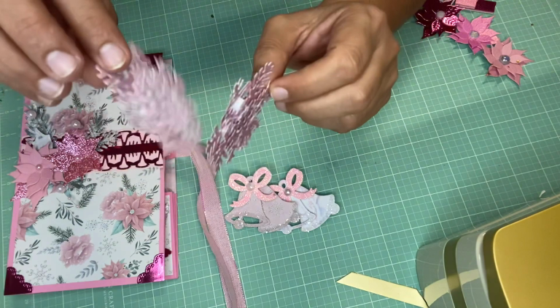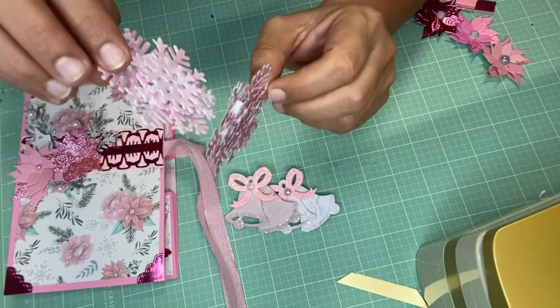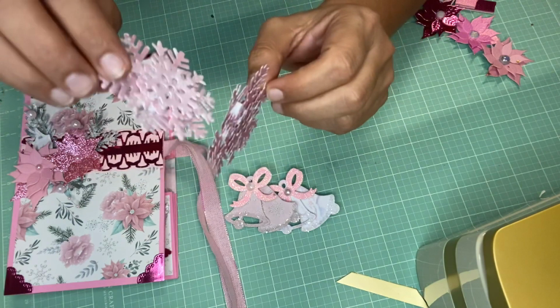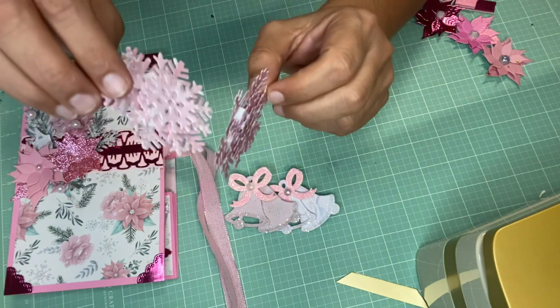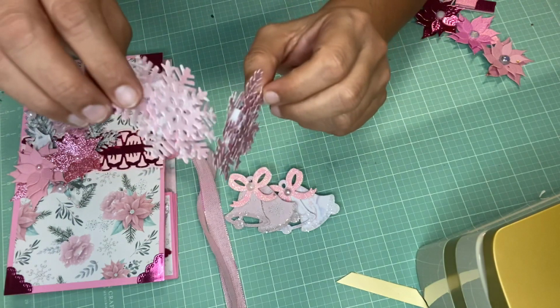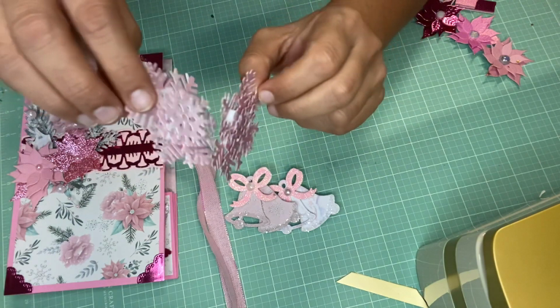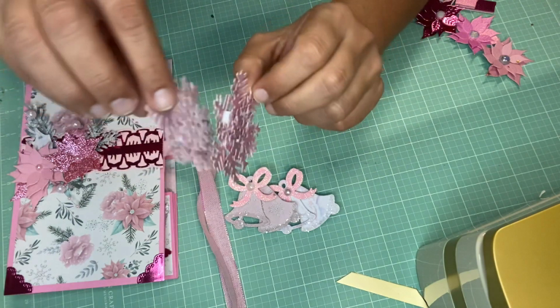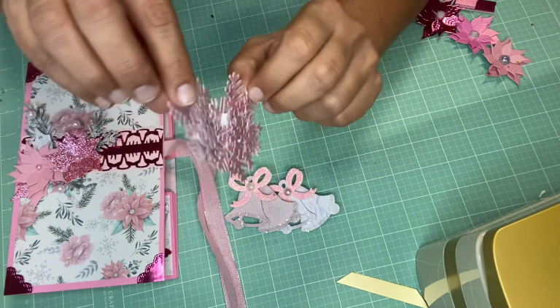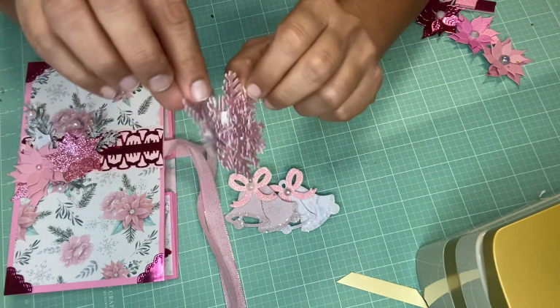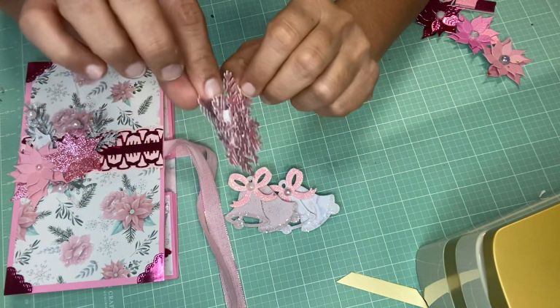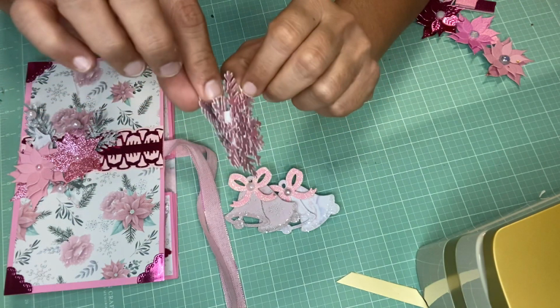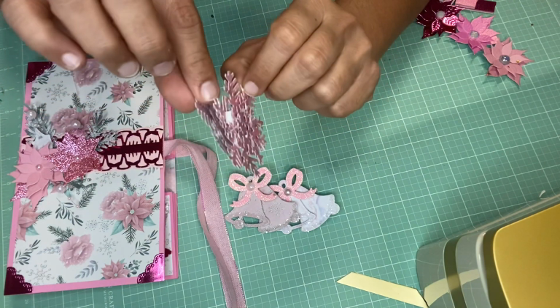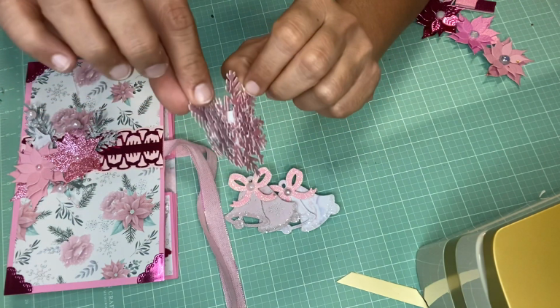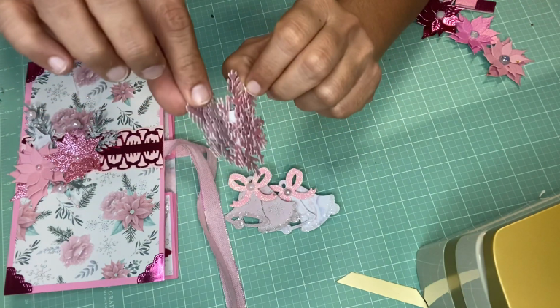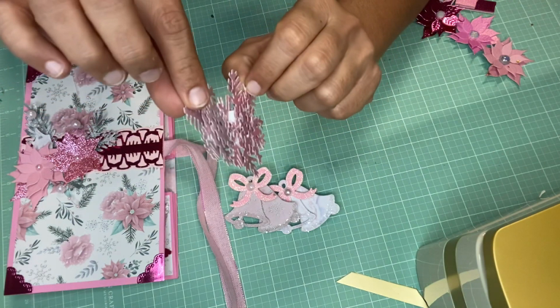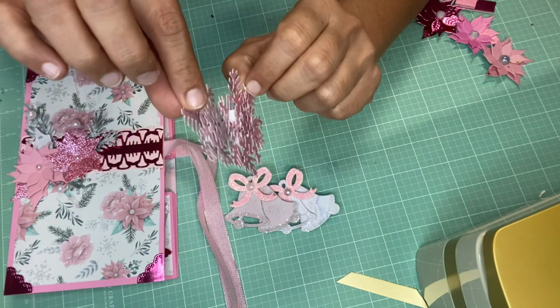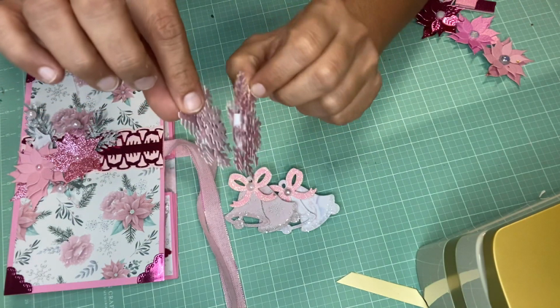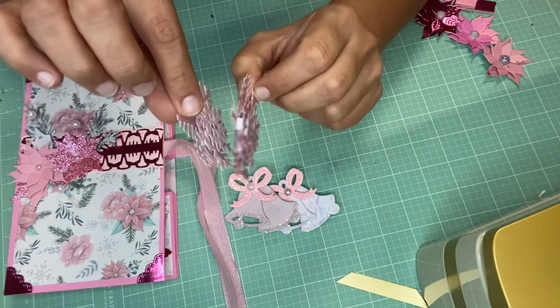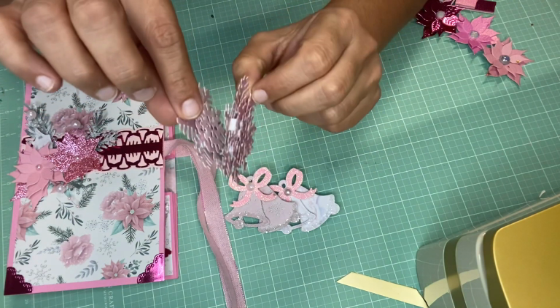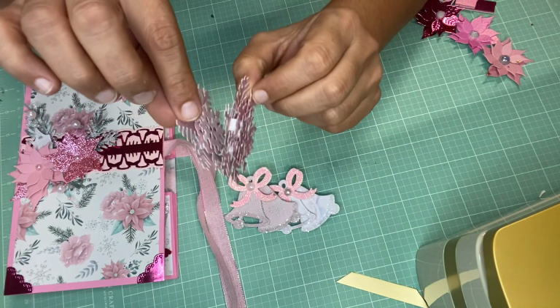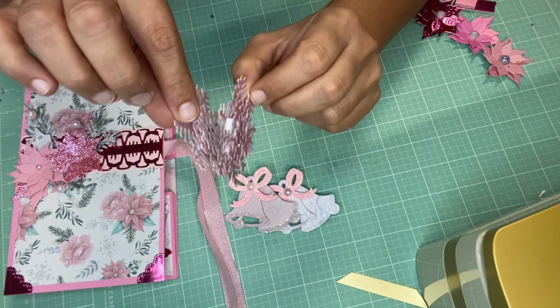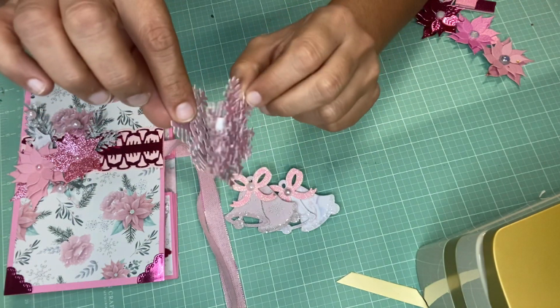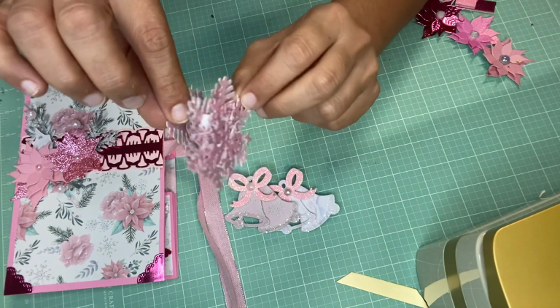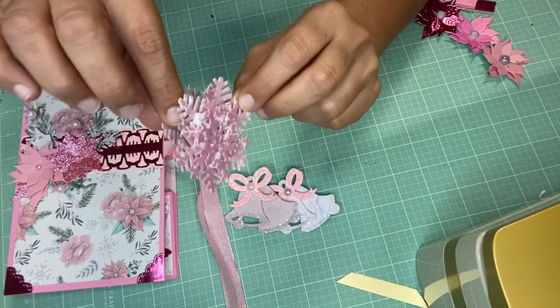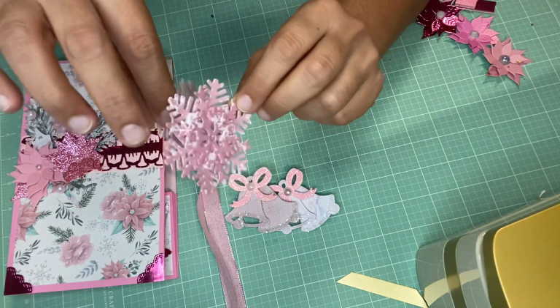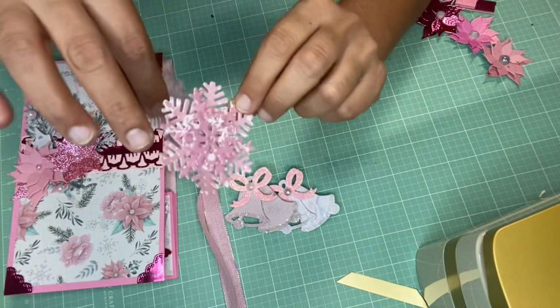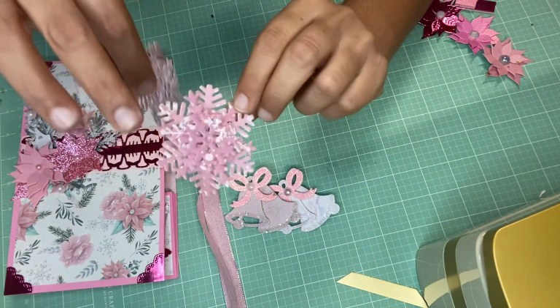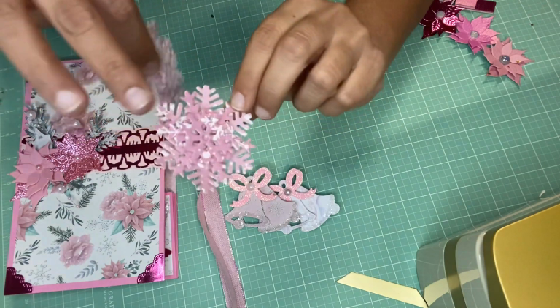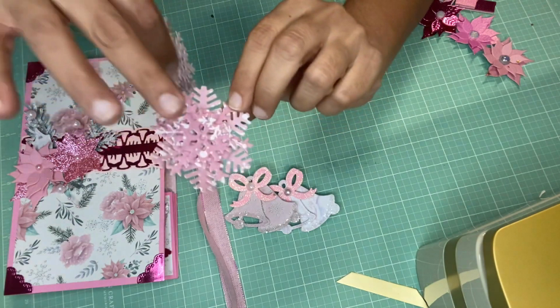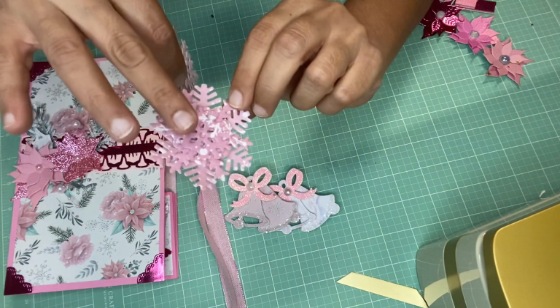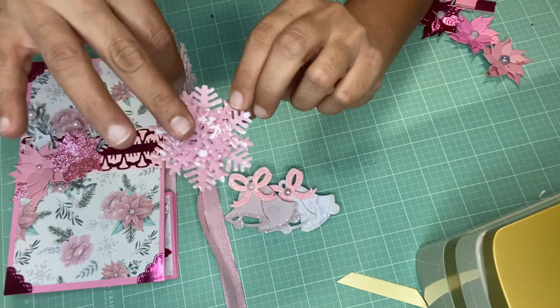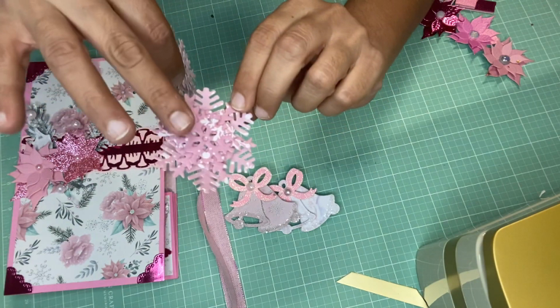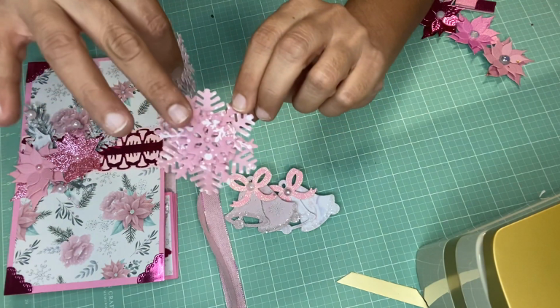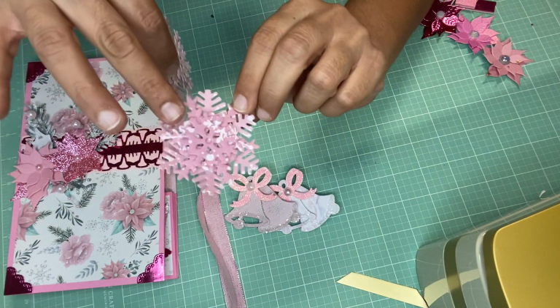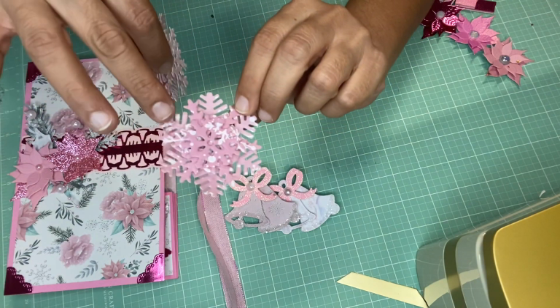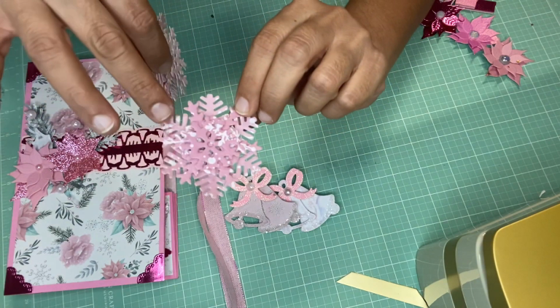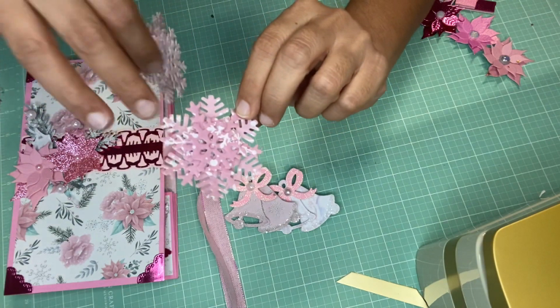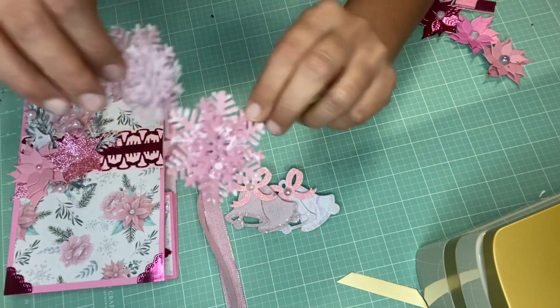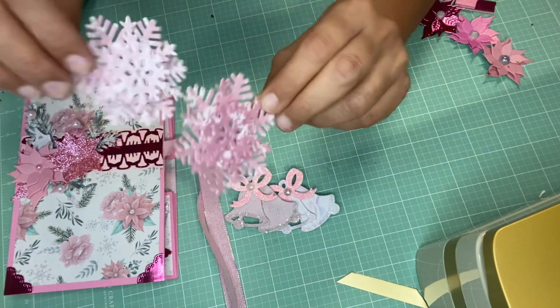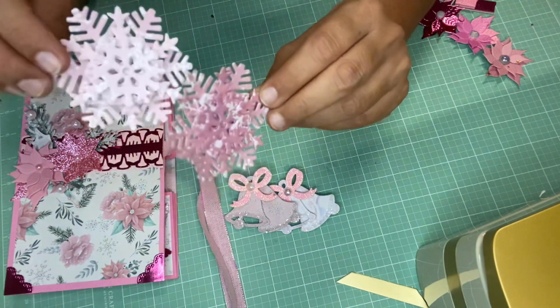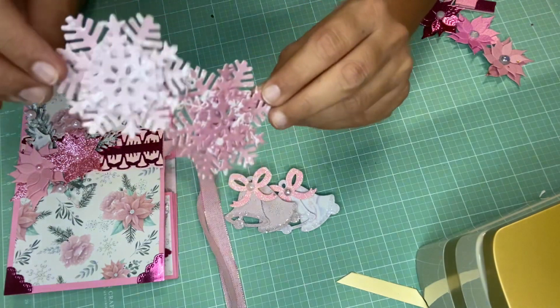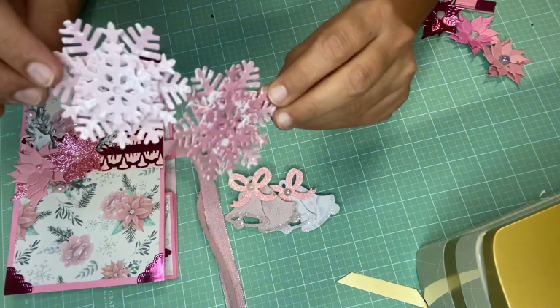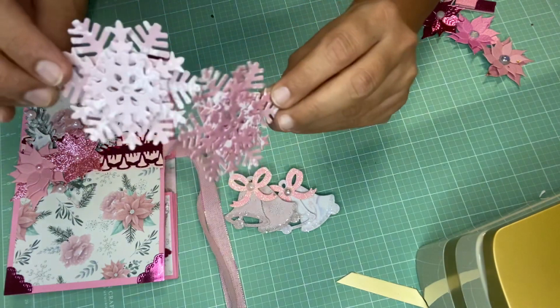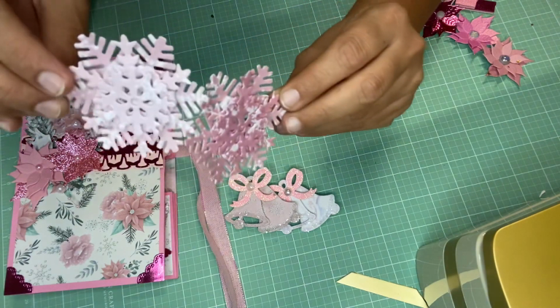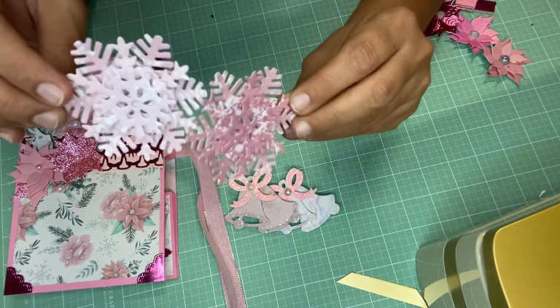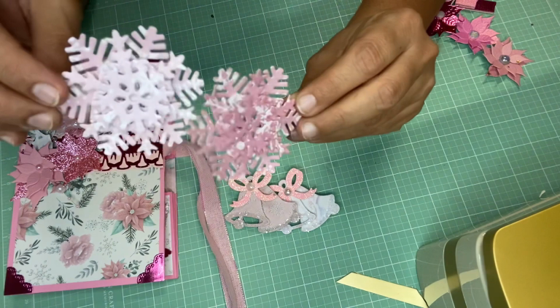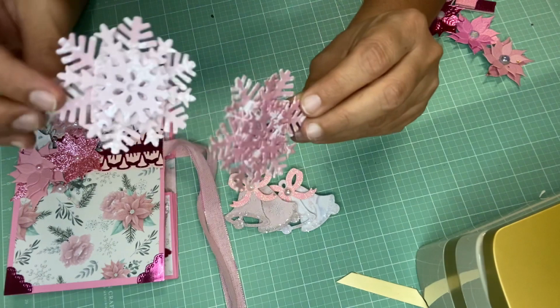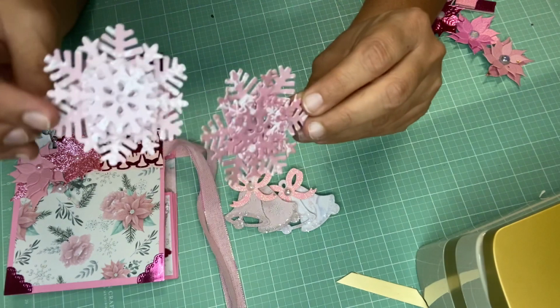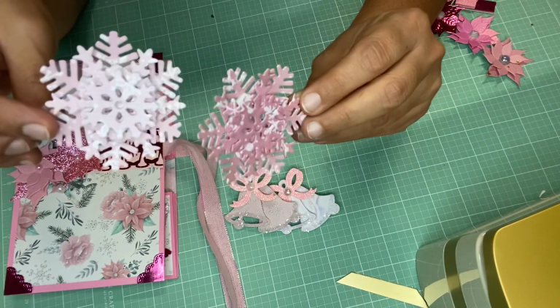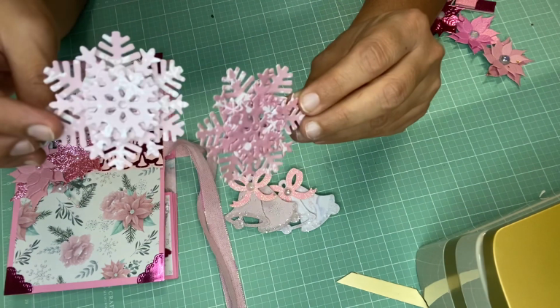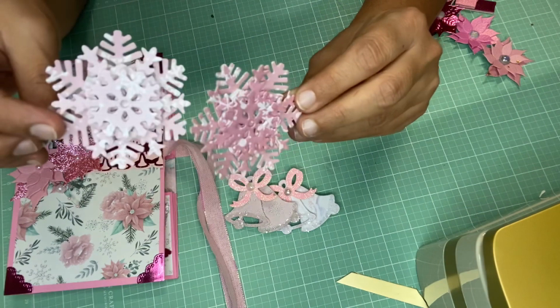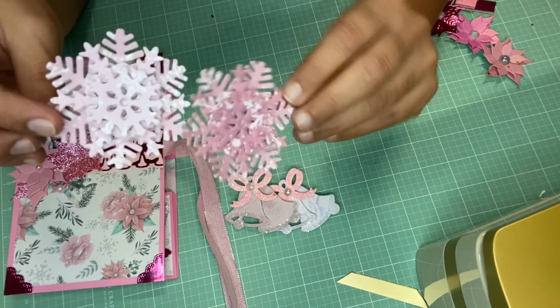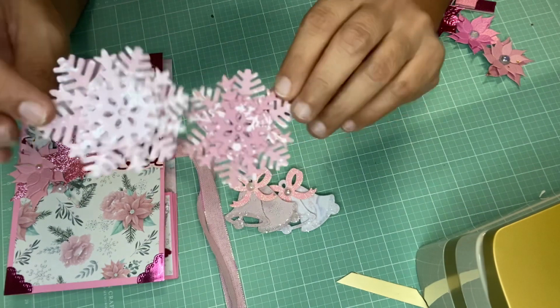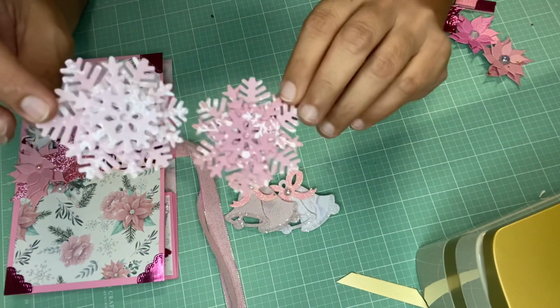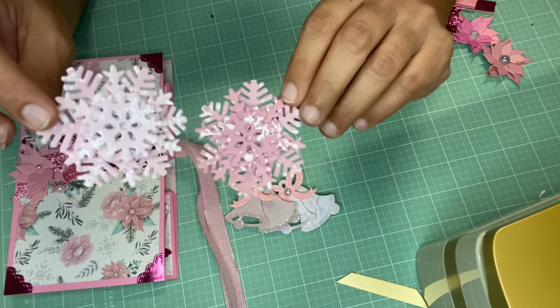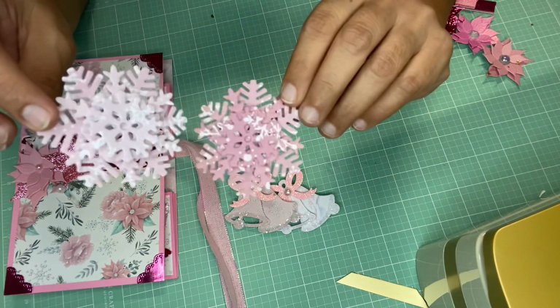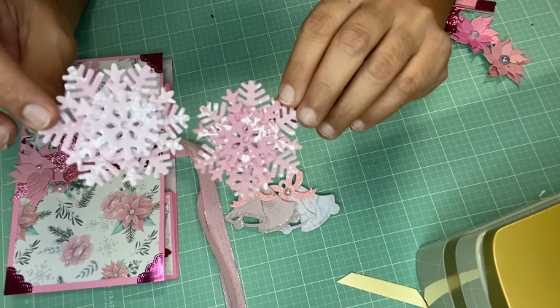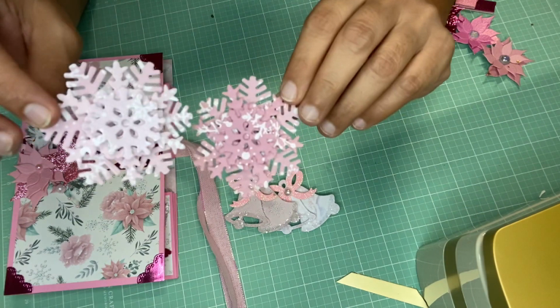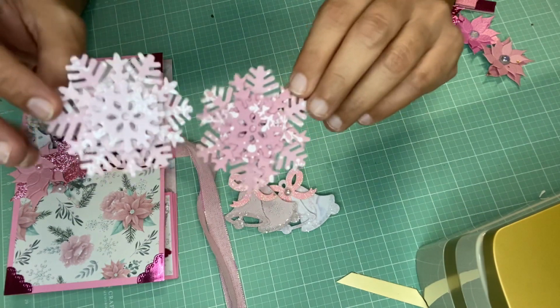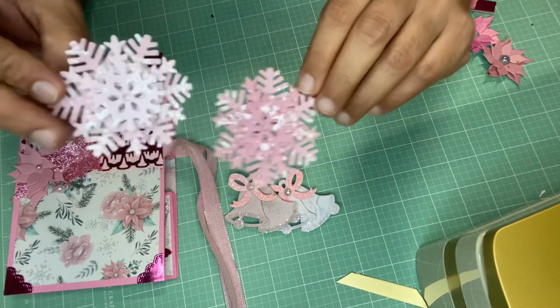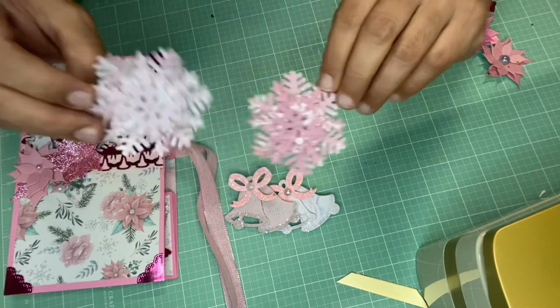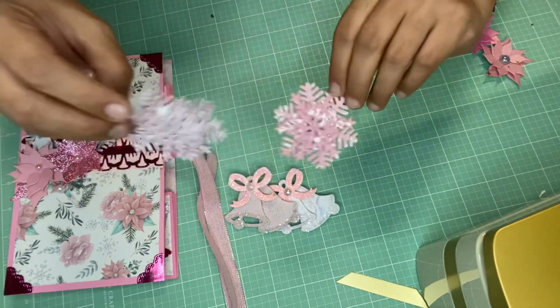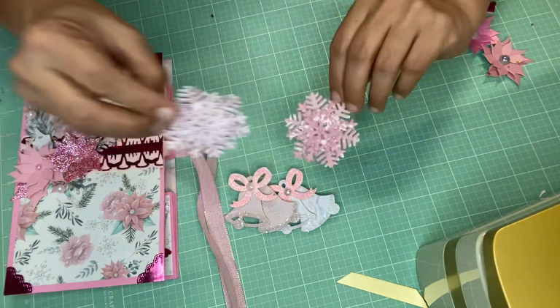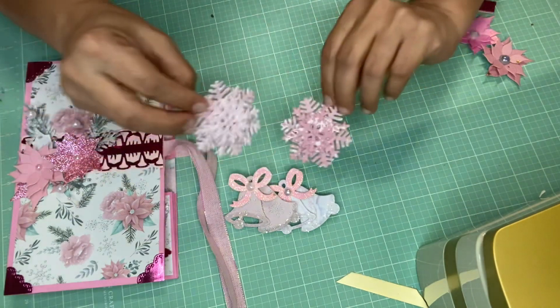There are three die cuts of a snowflake, small to large — super cute.